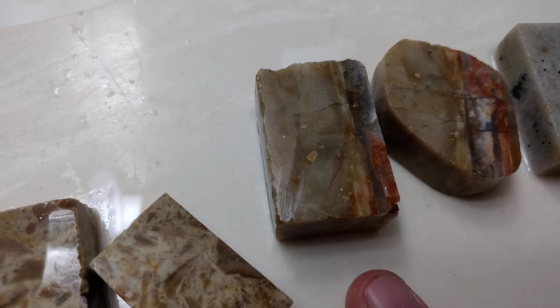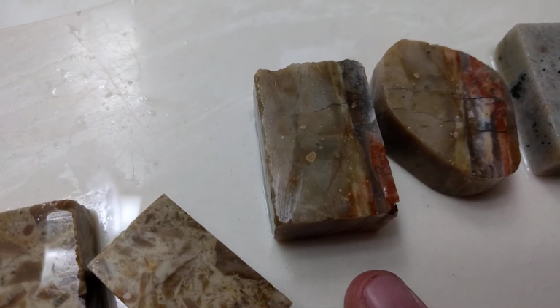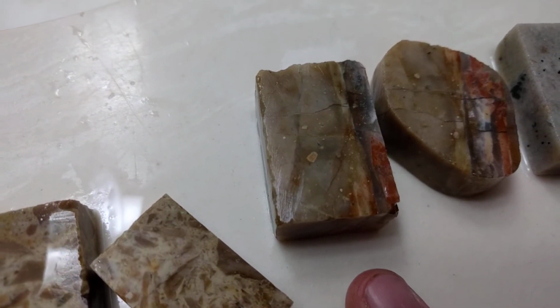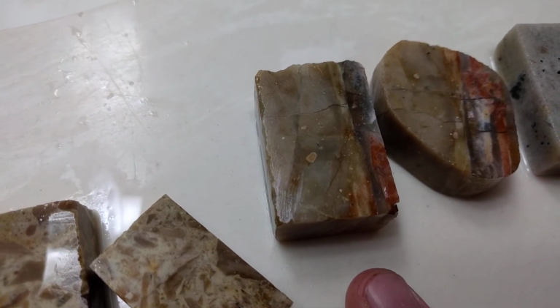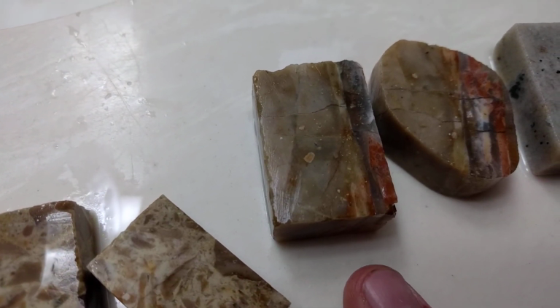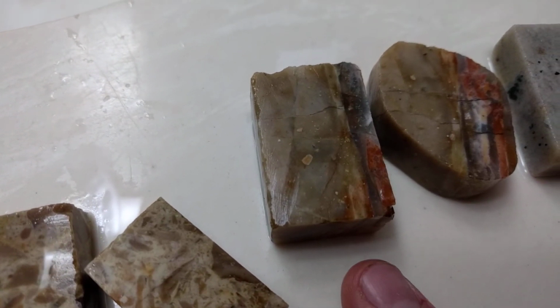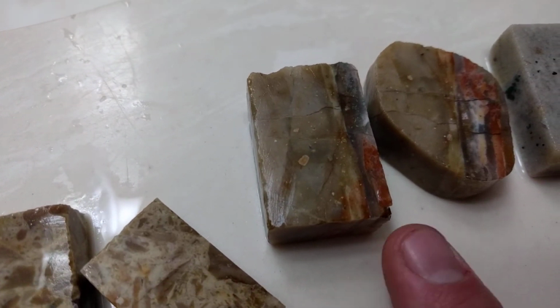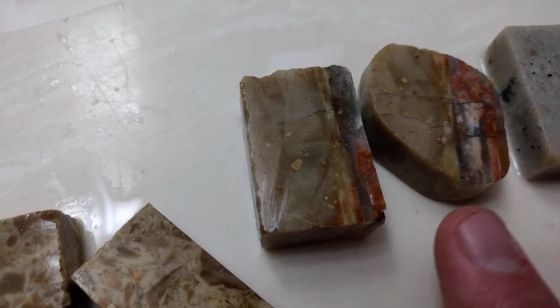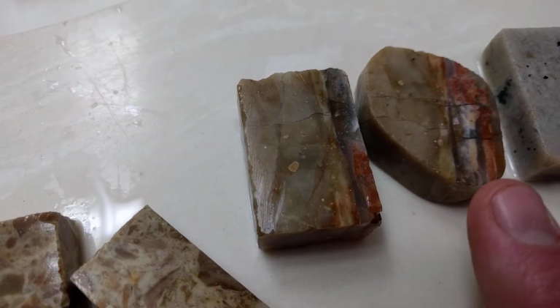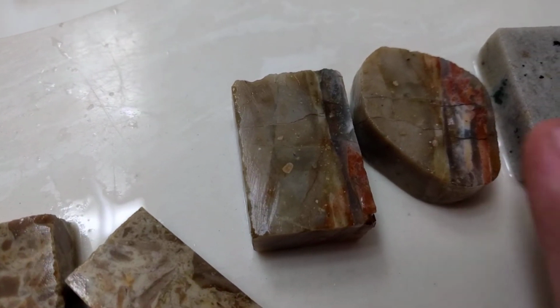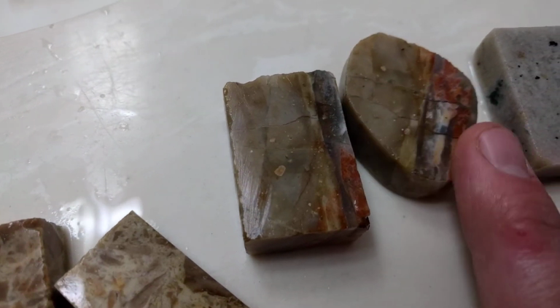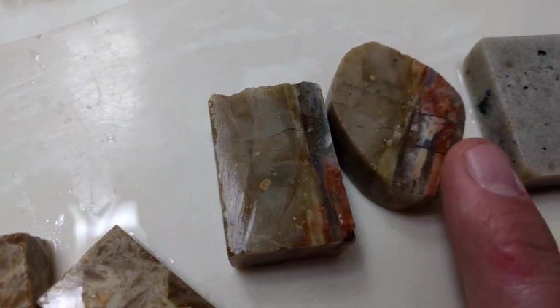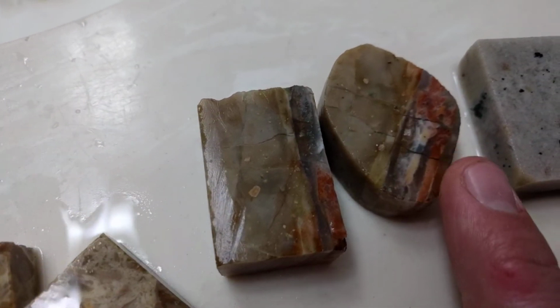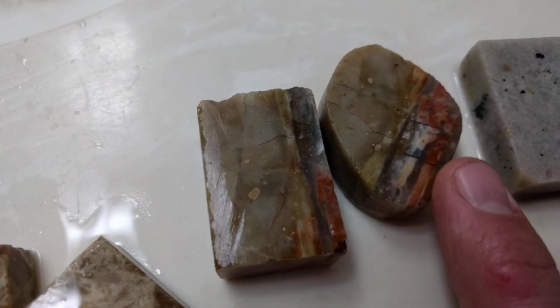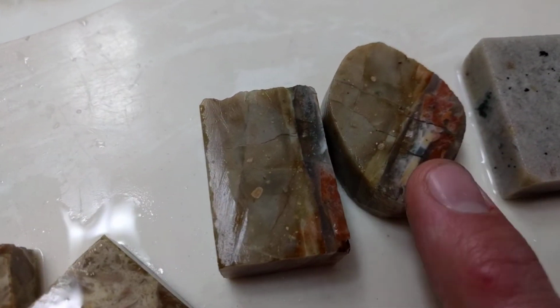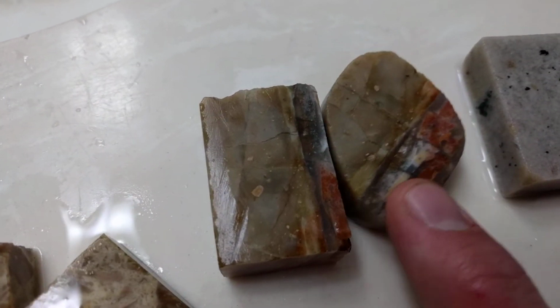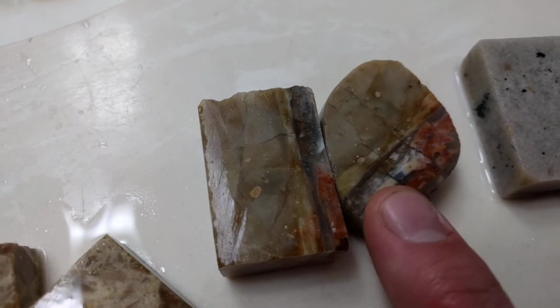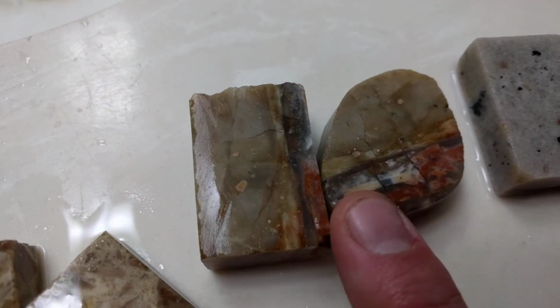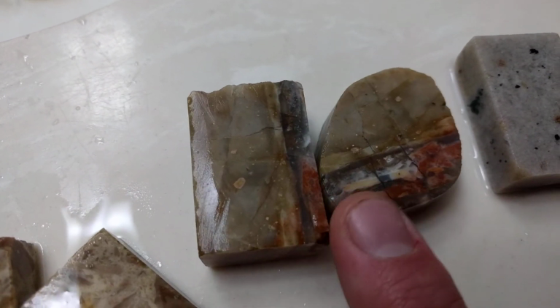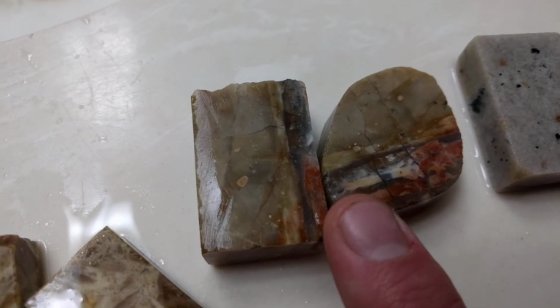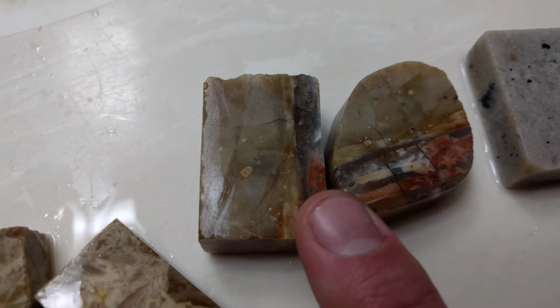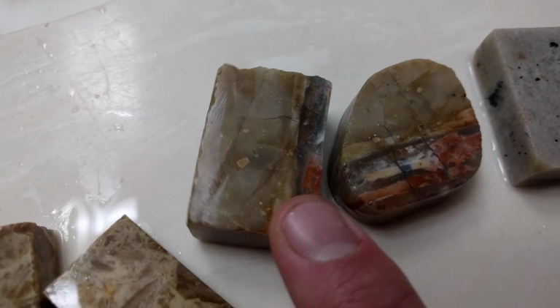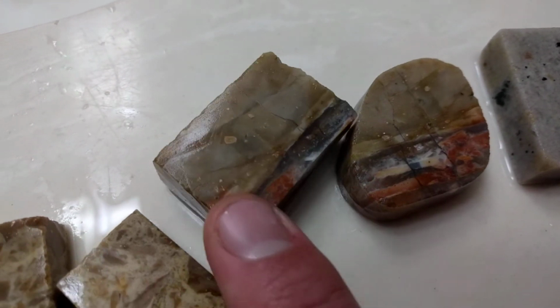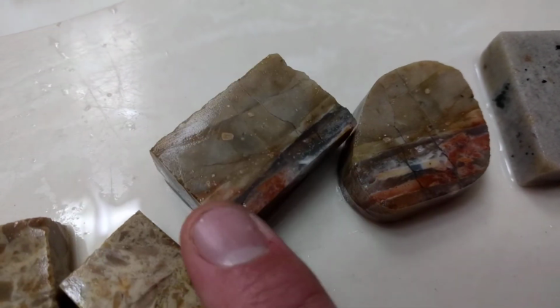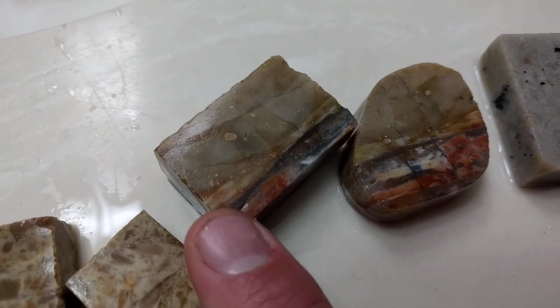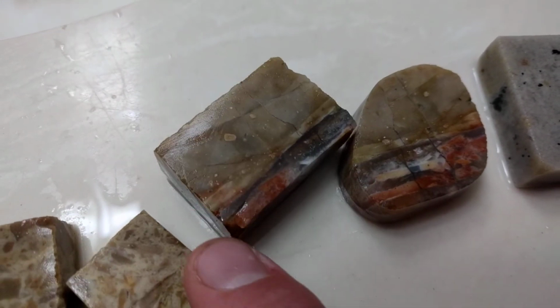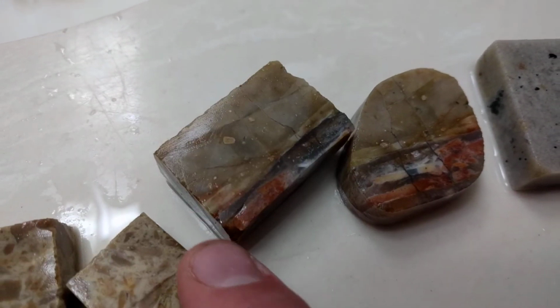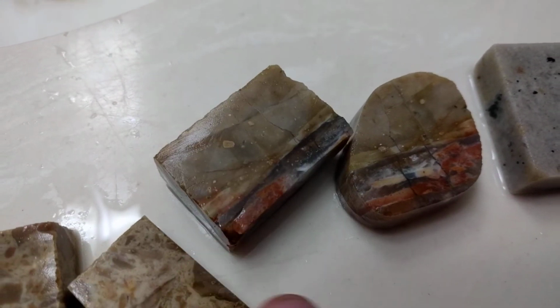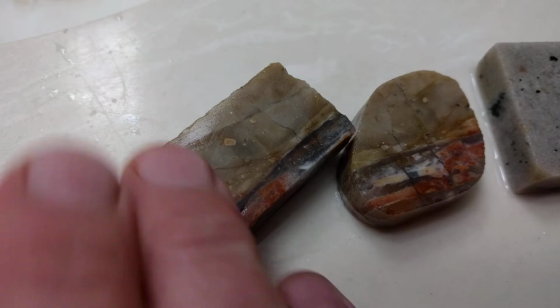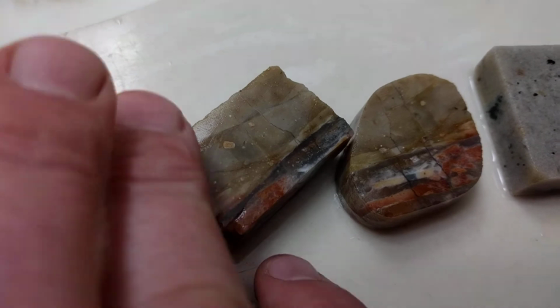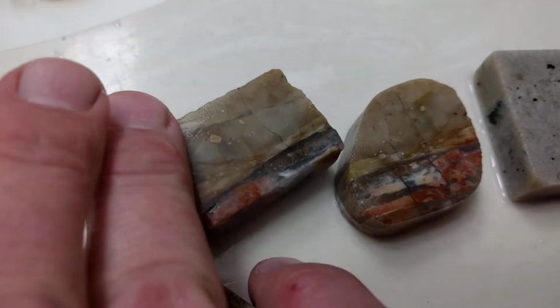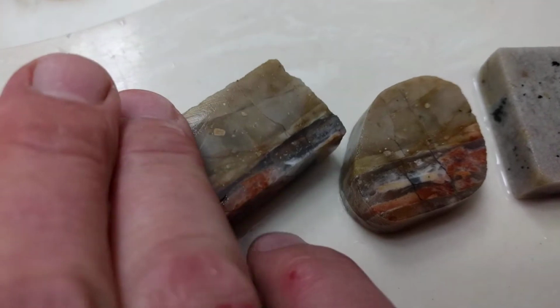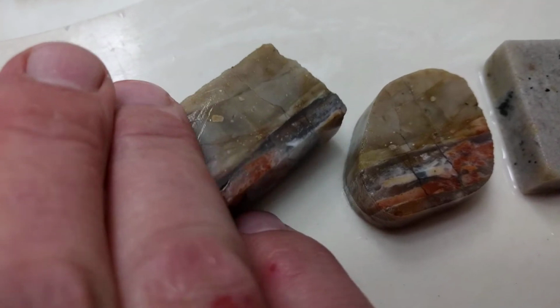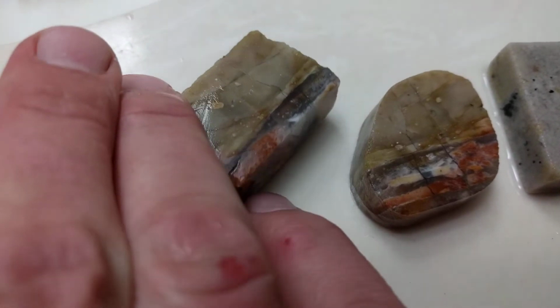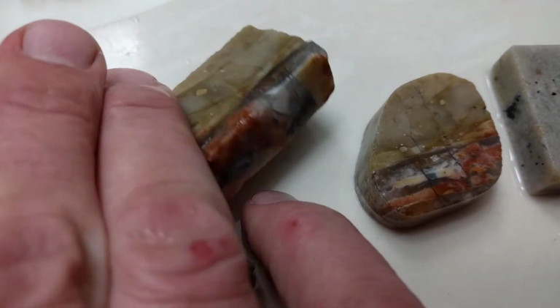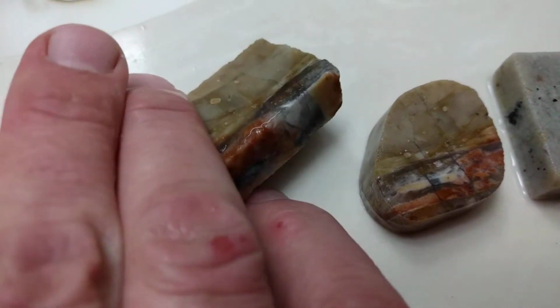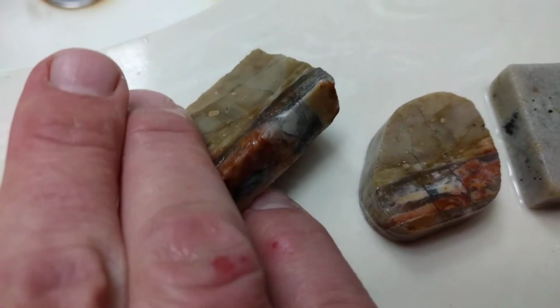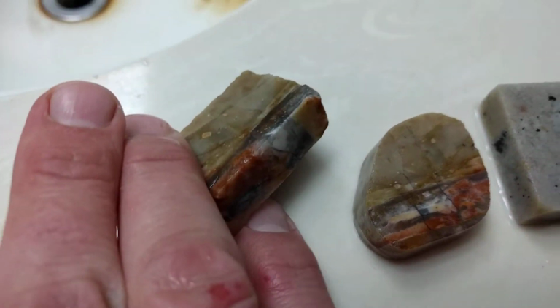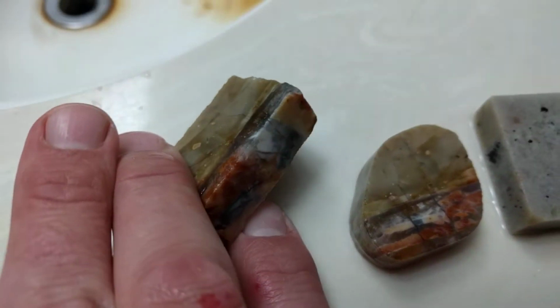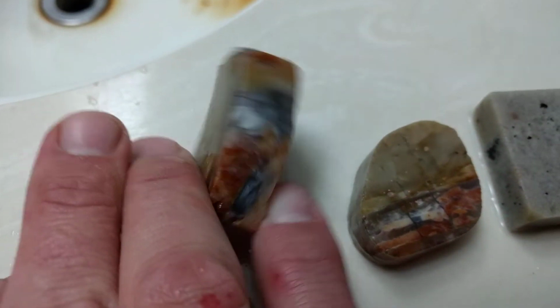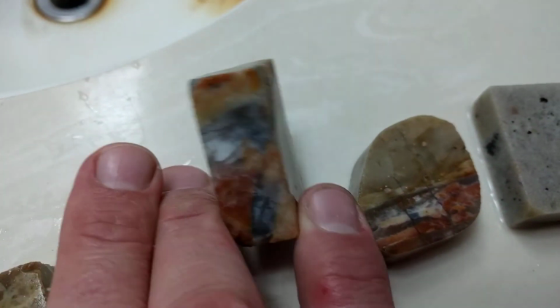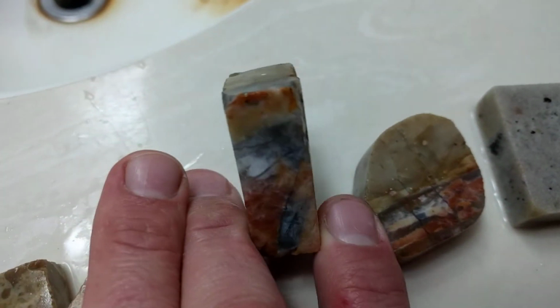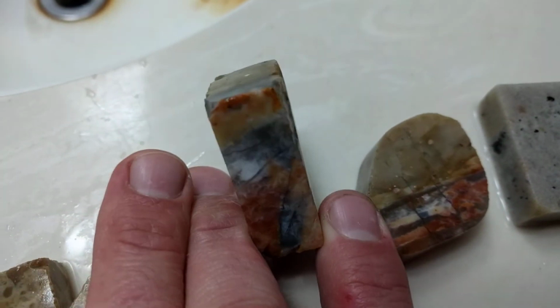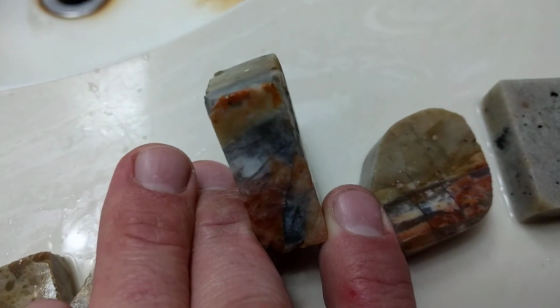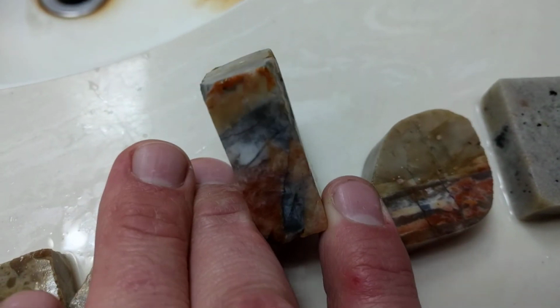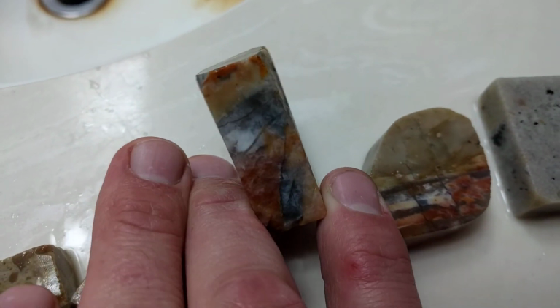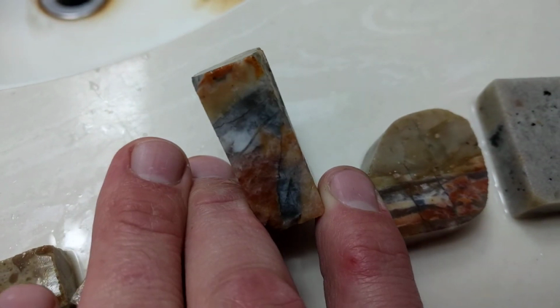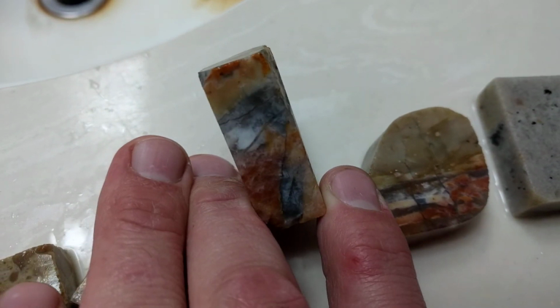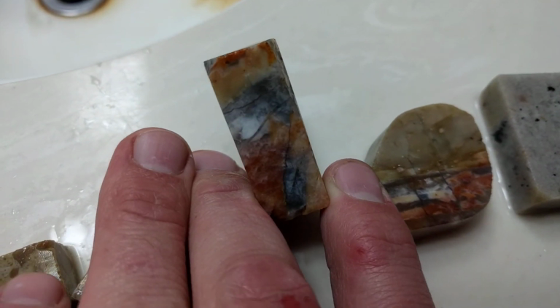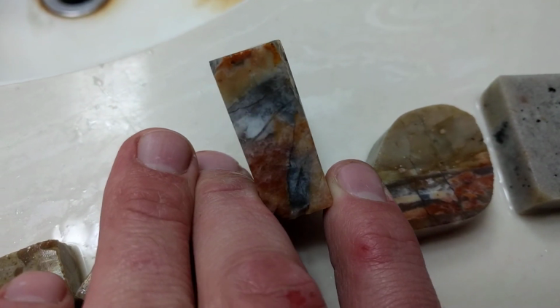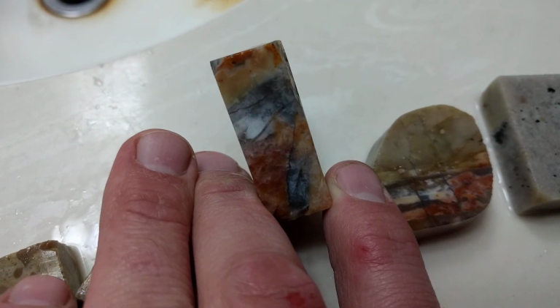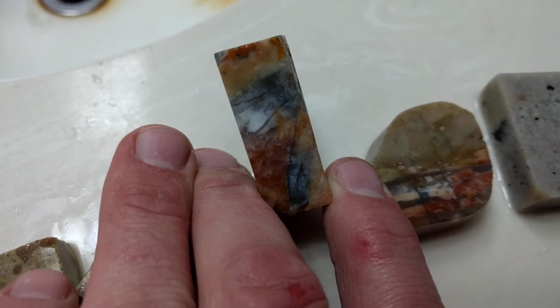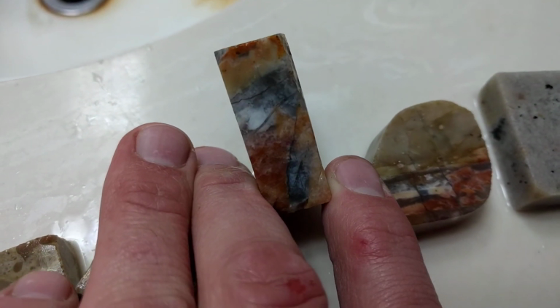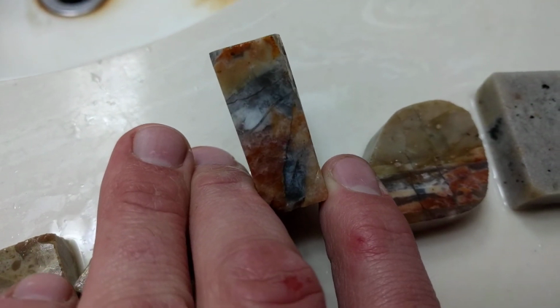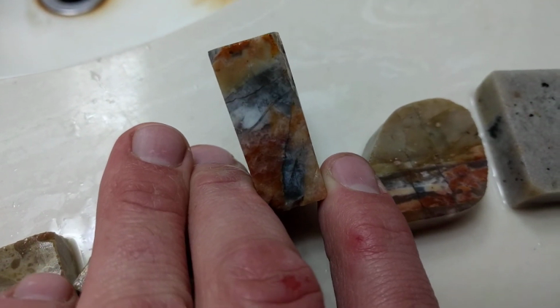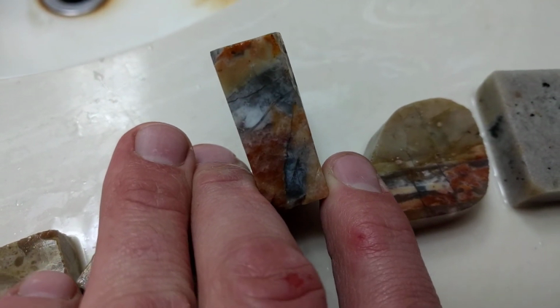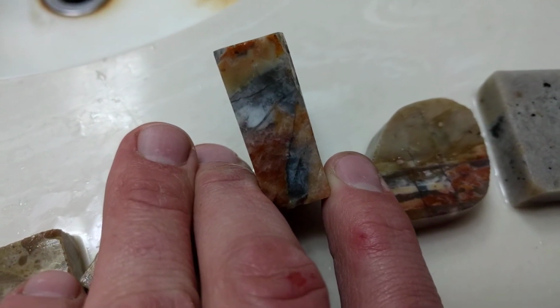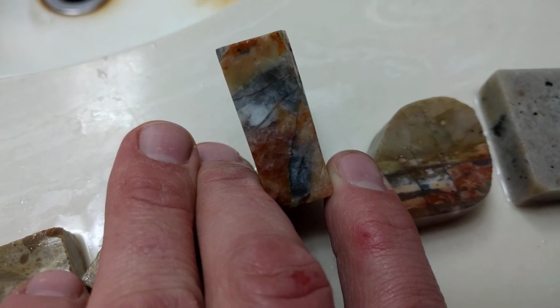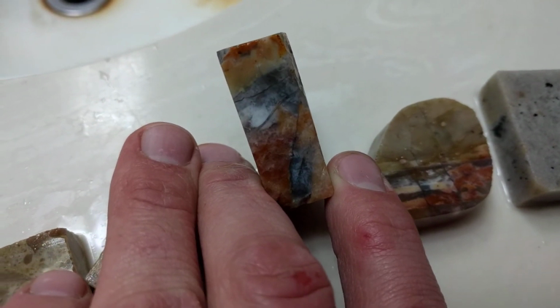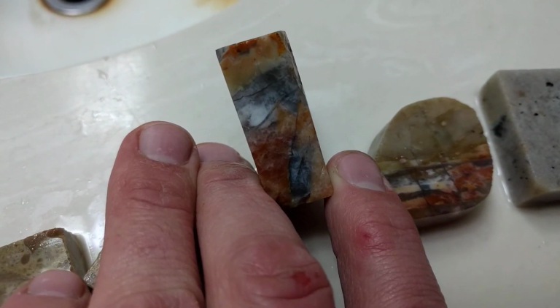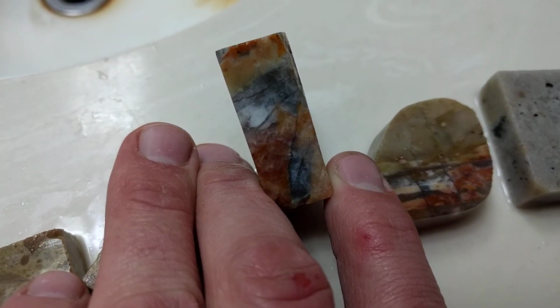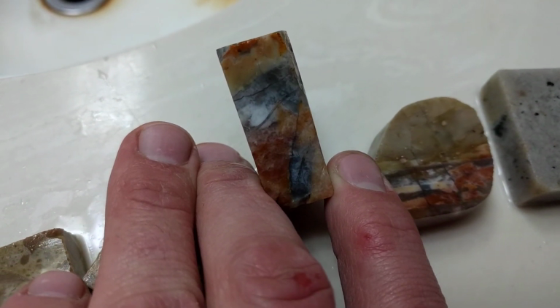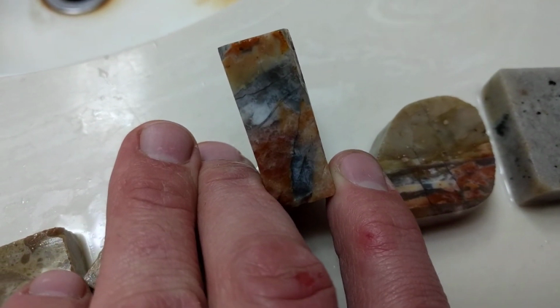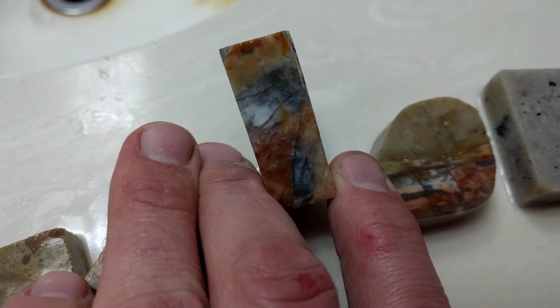Opalized dirt. Opal. It depends on where you cut it — it could look a lot different if you cut it from this angle.